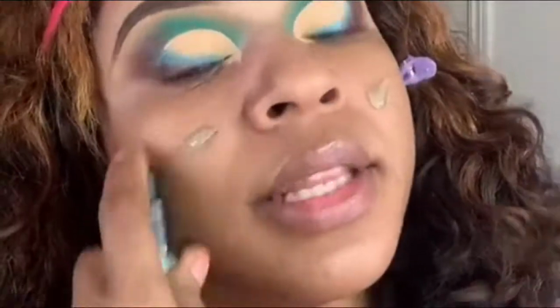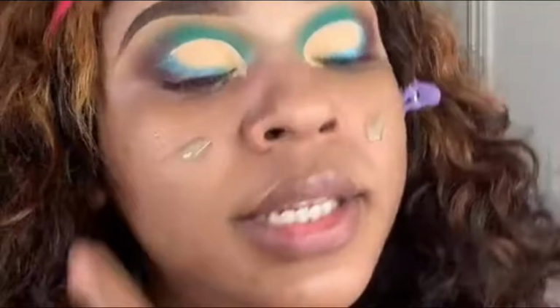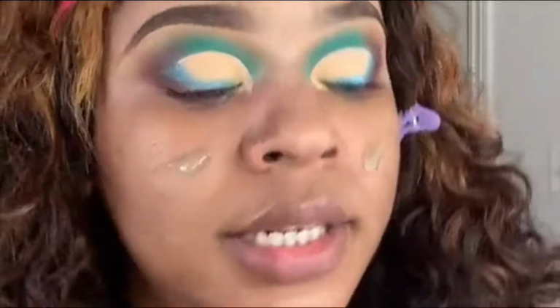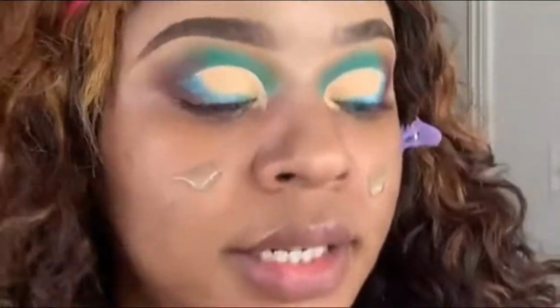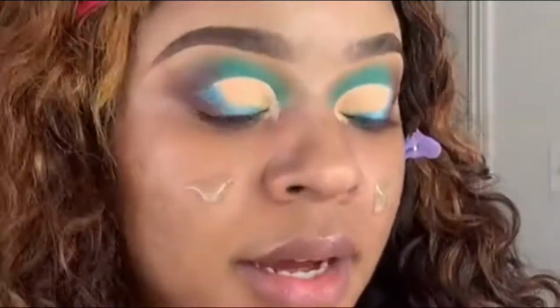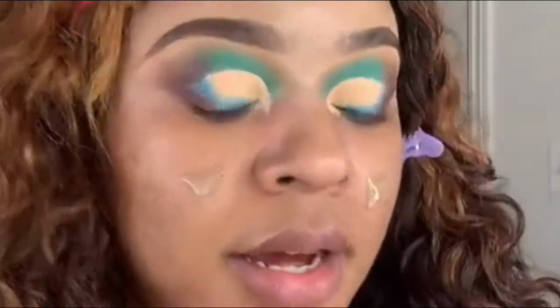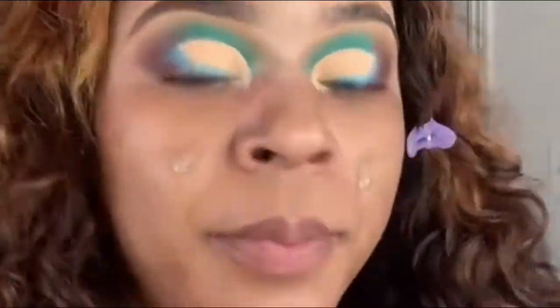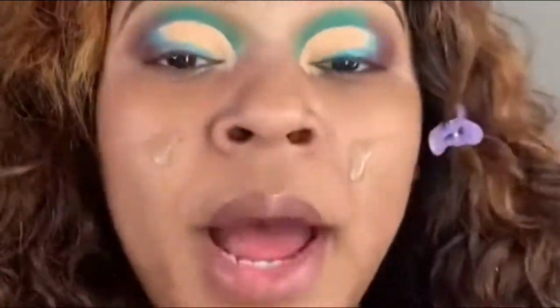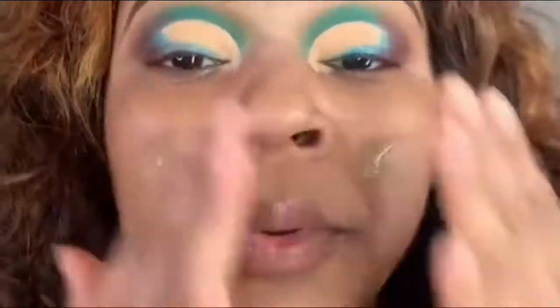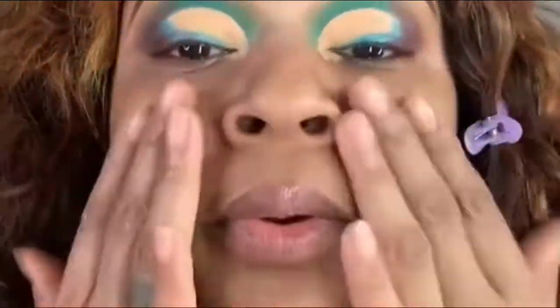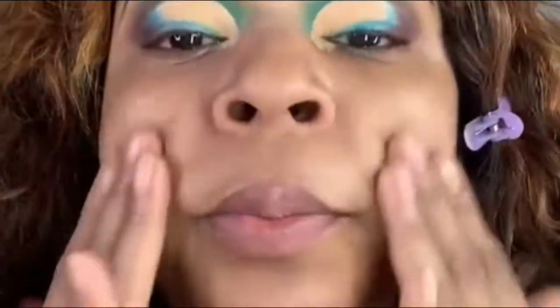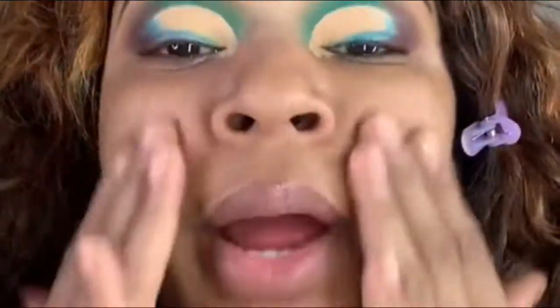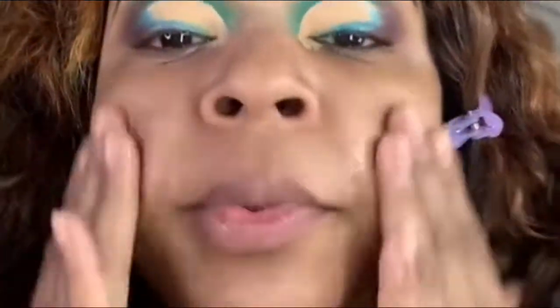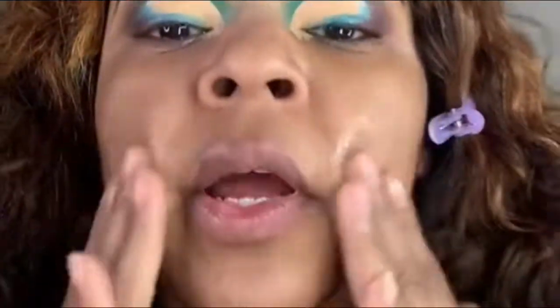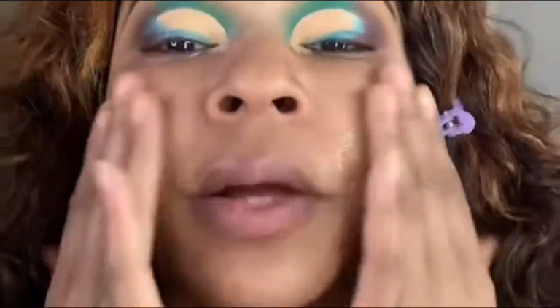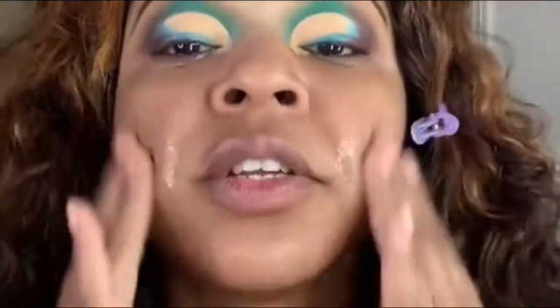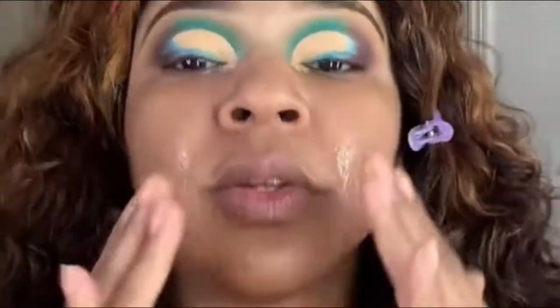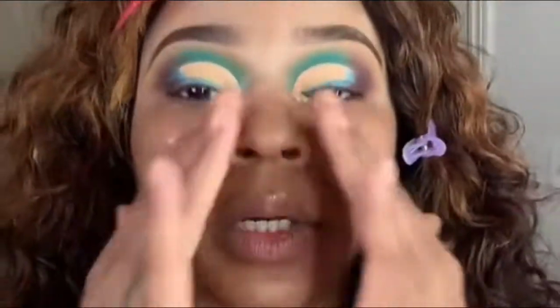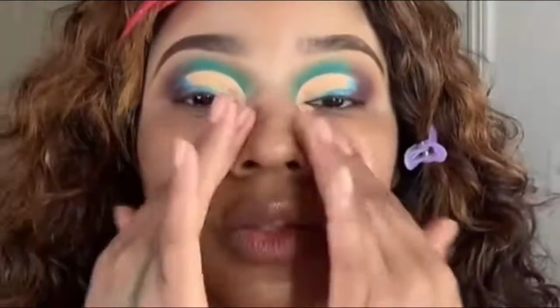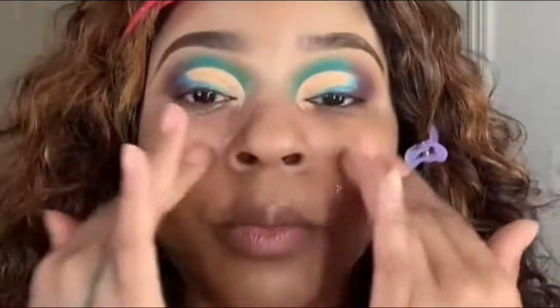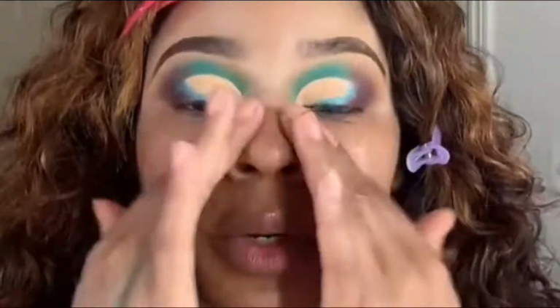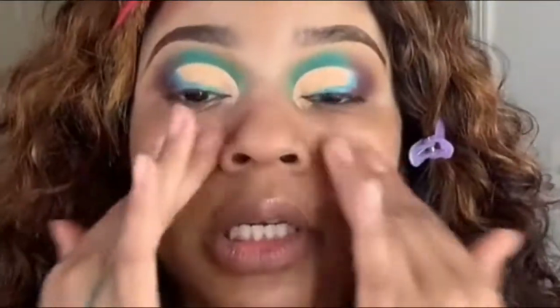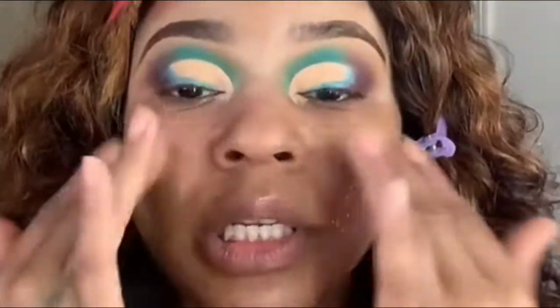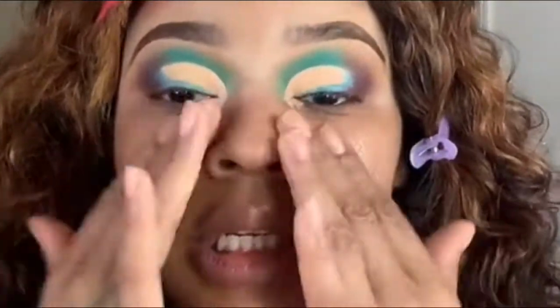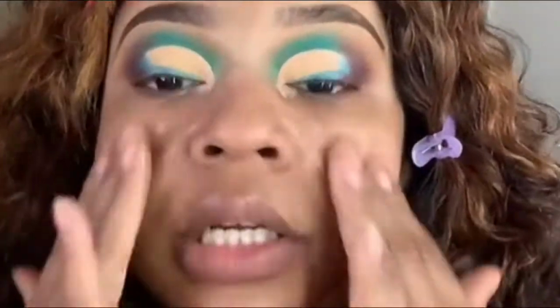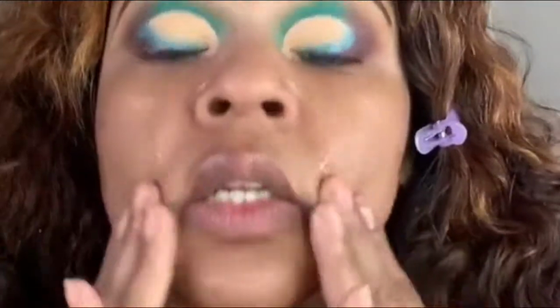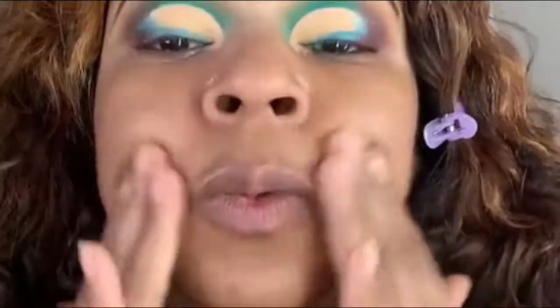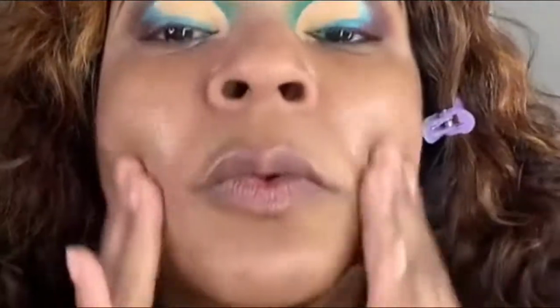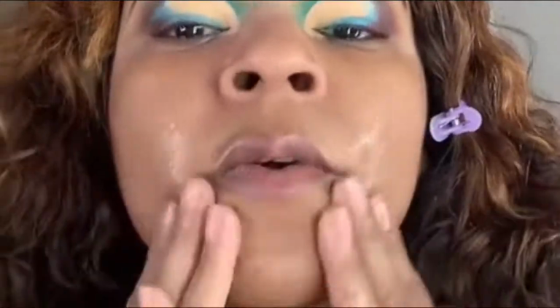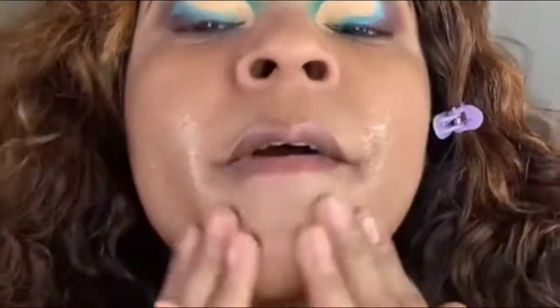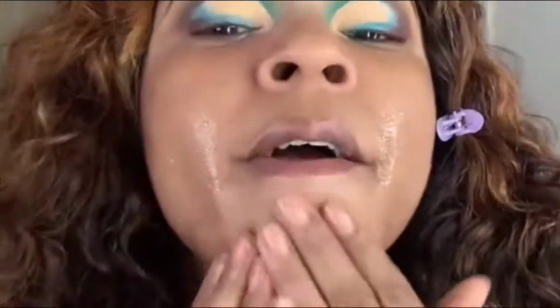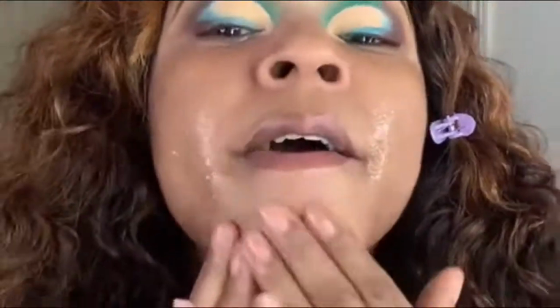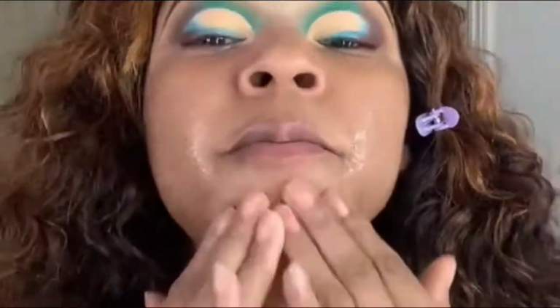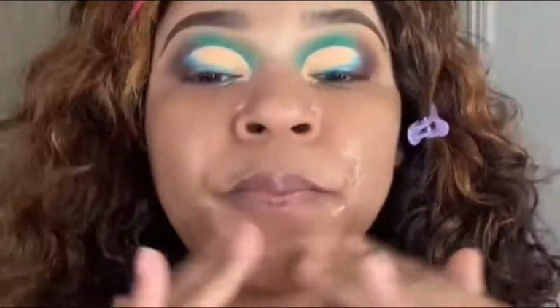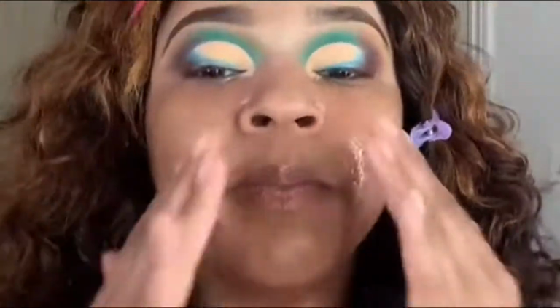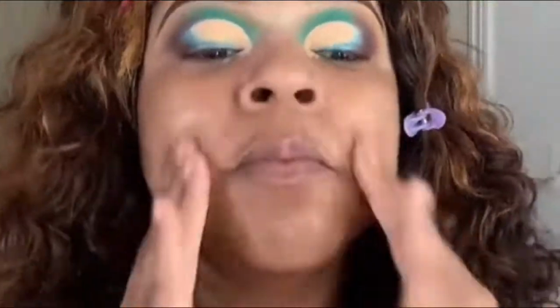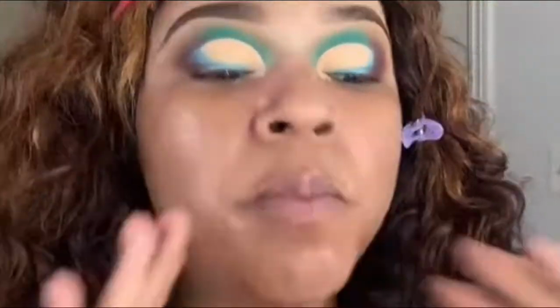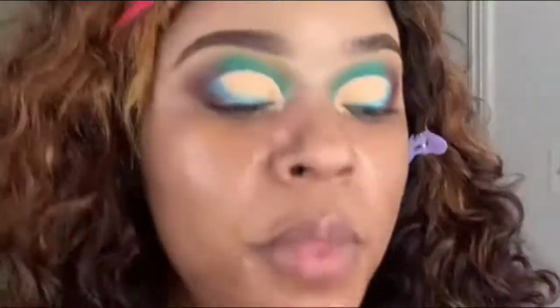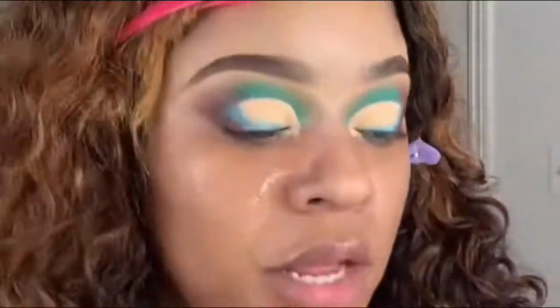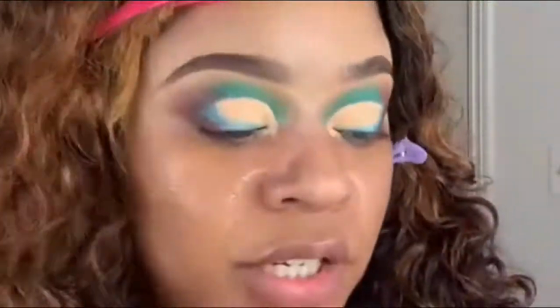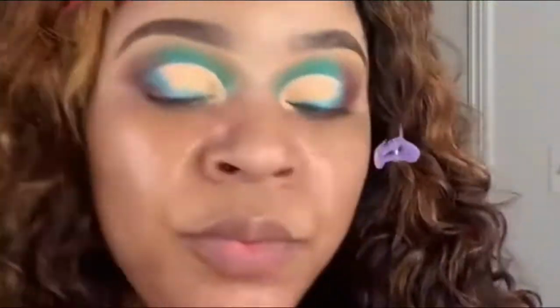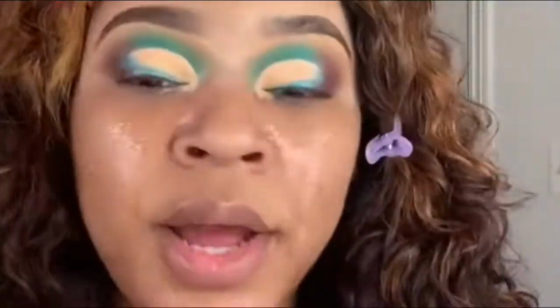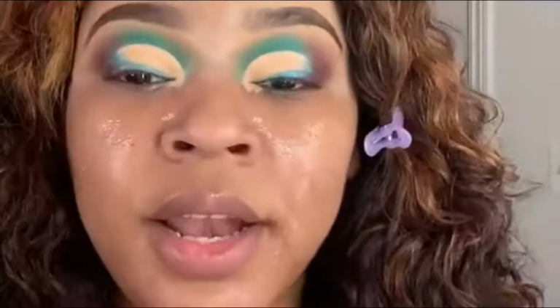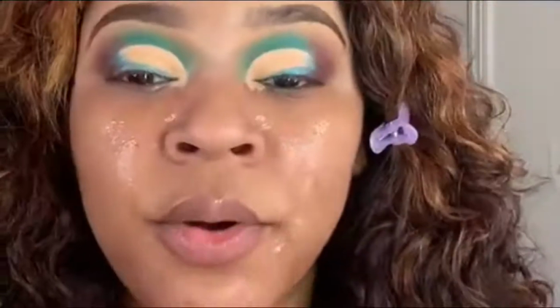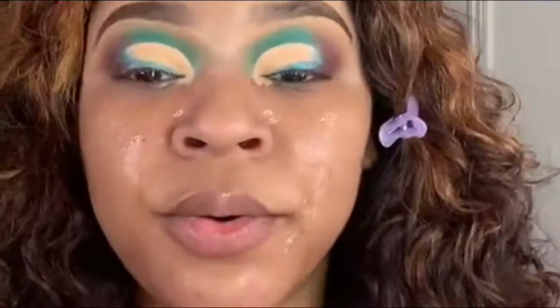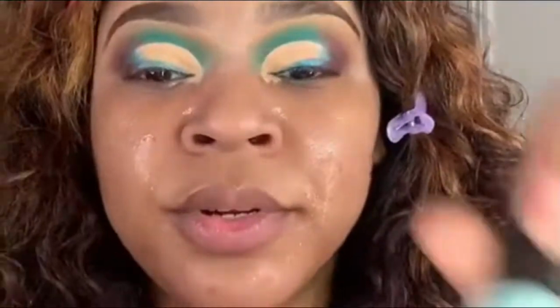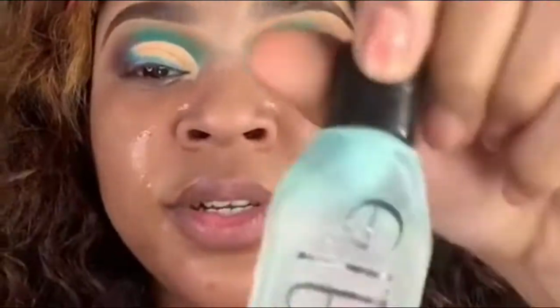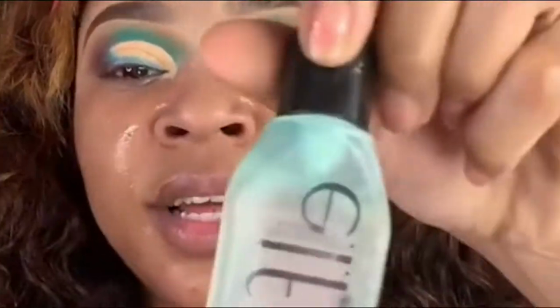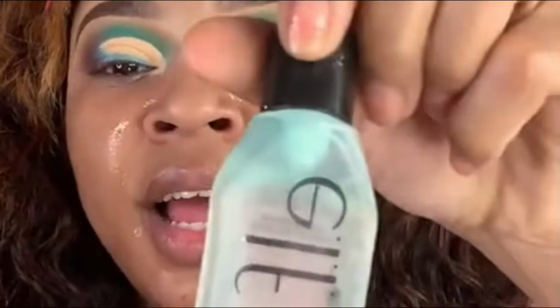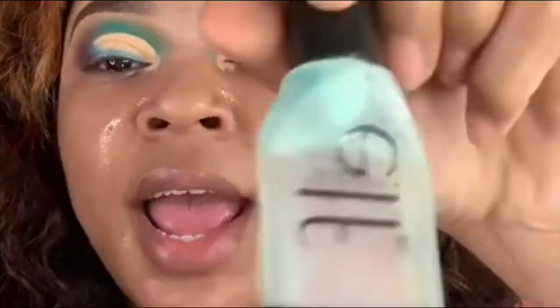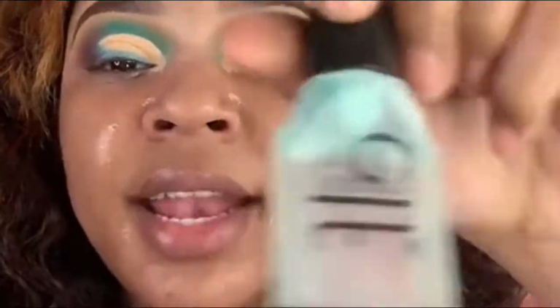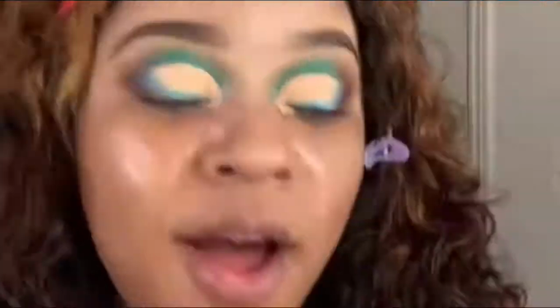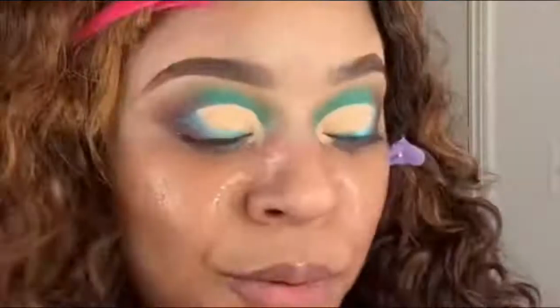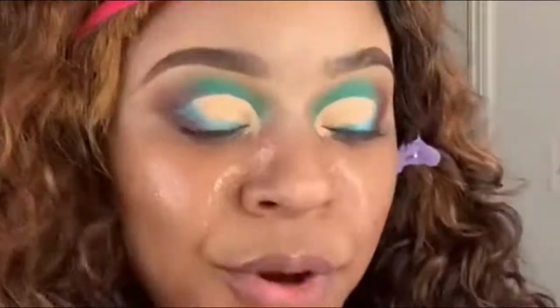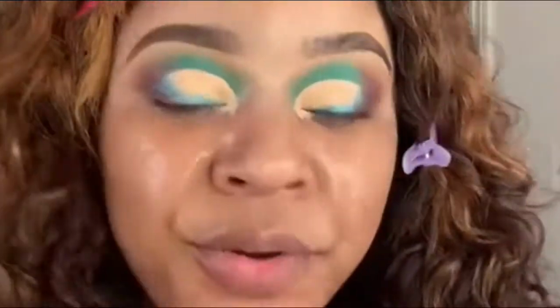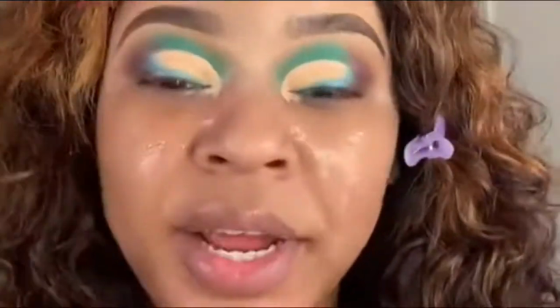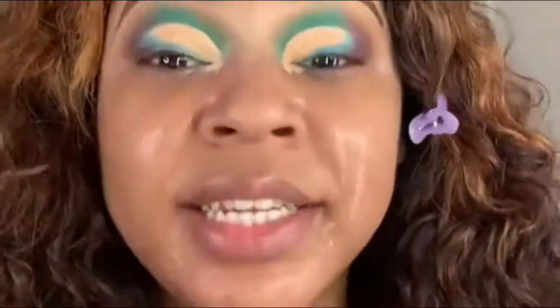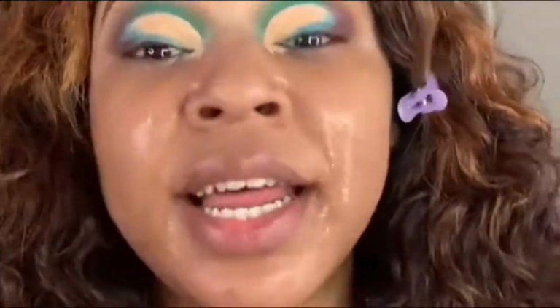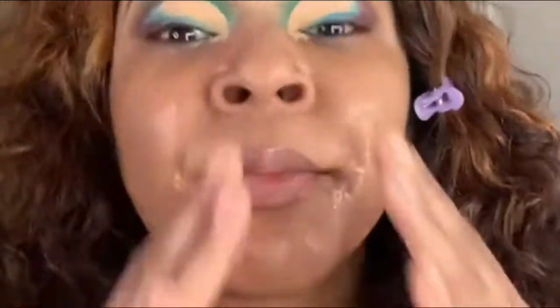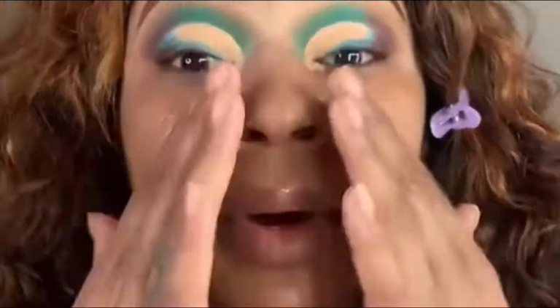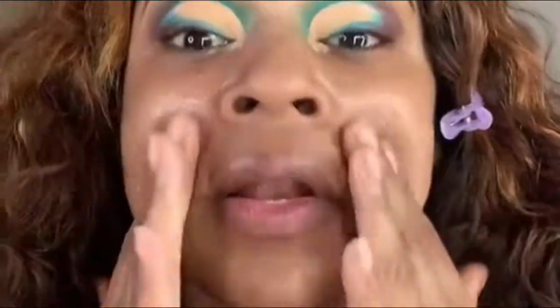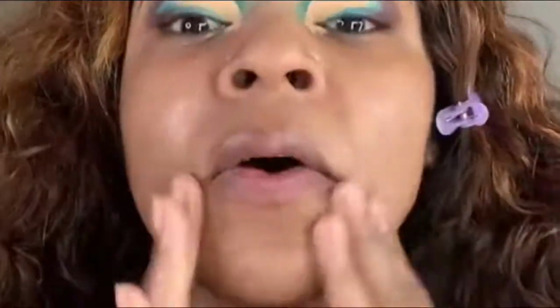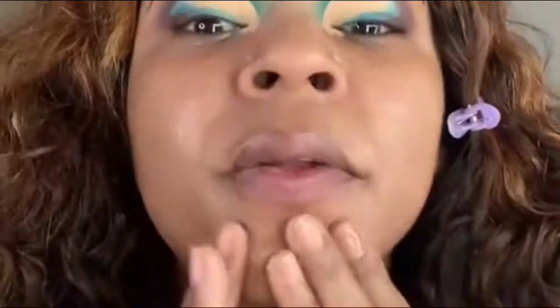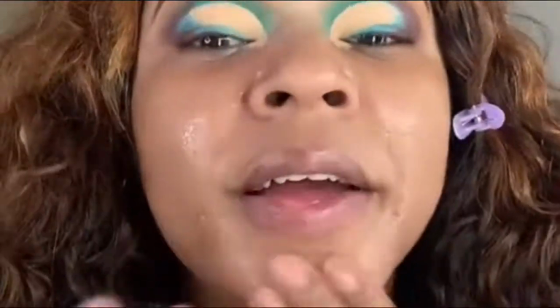This is the Power Grip Primer, y'all. I just ordered three more of these — she's running low and I don't order it until I'm running low.